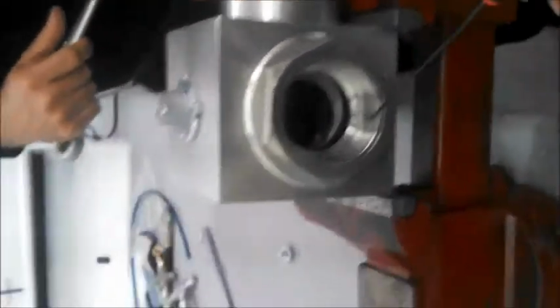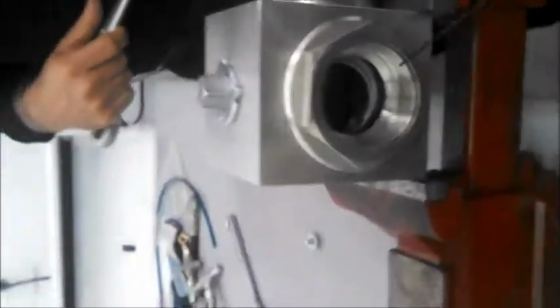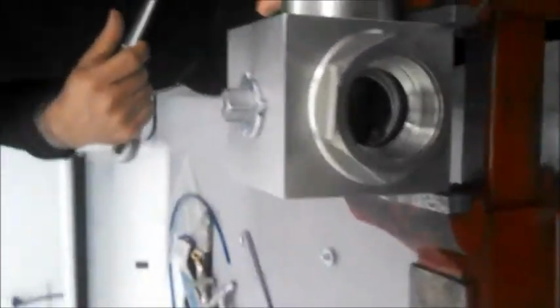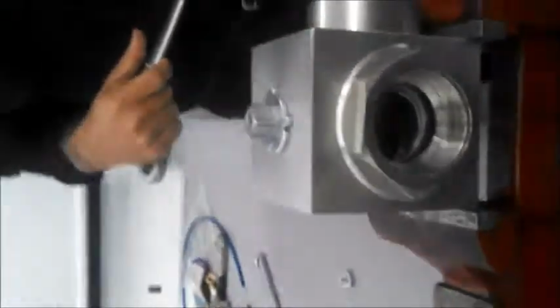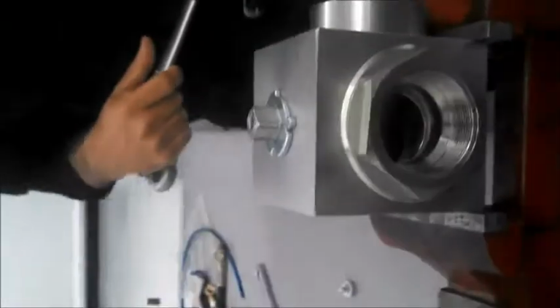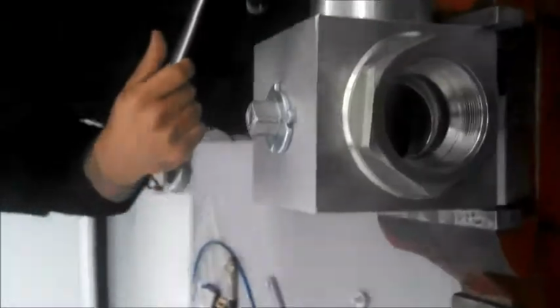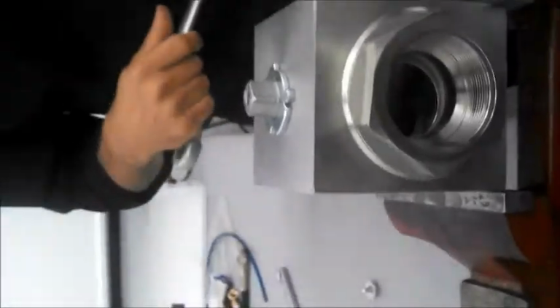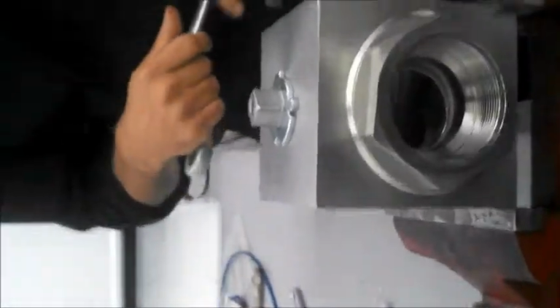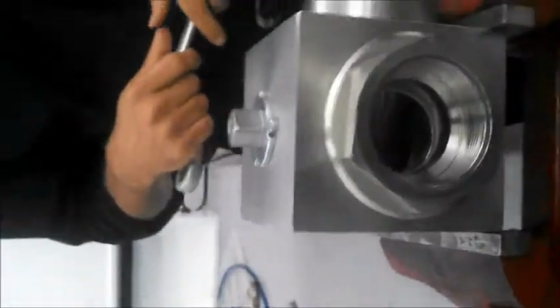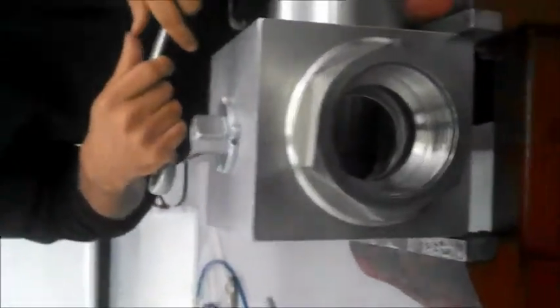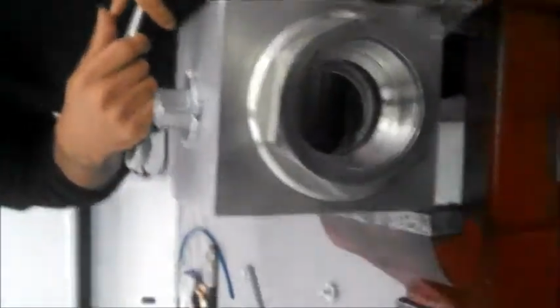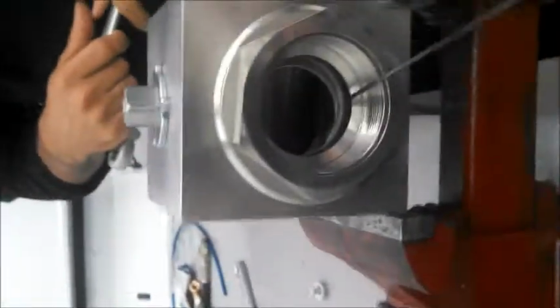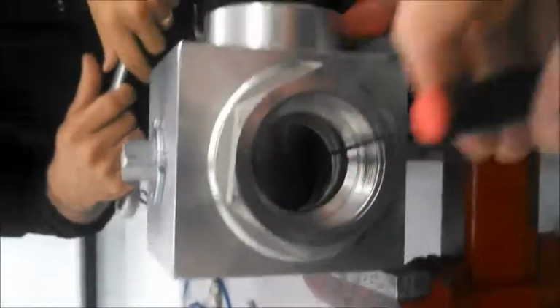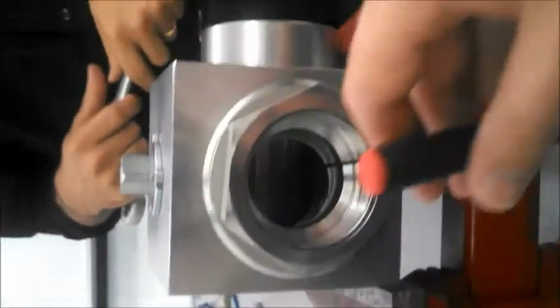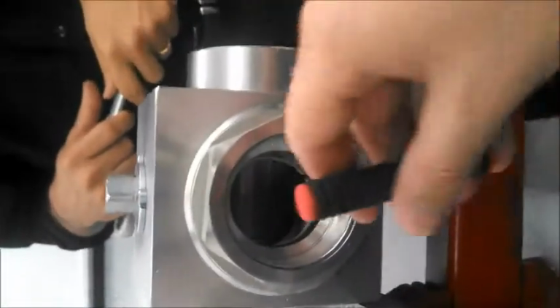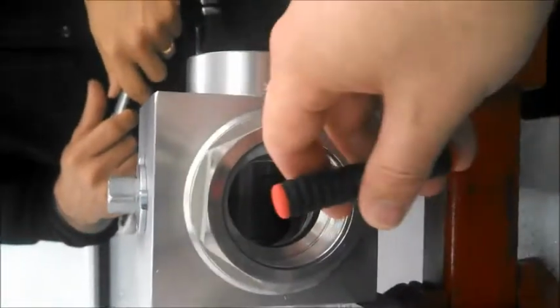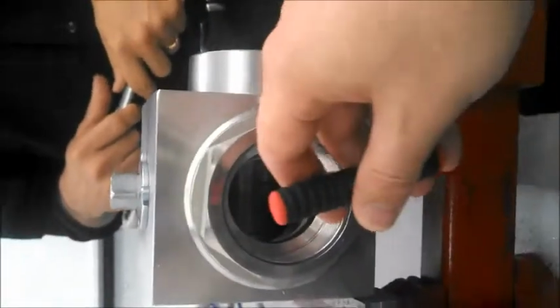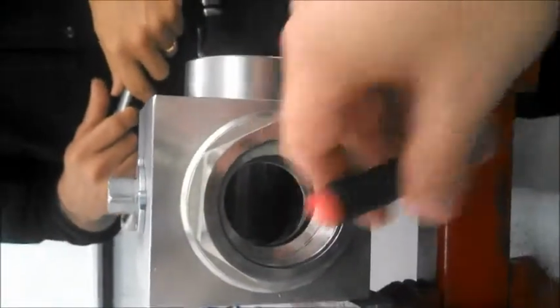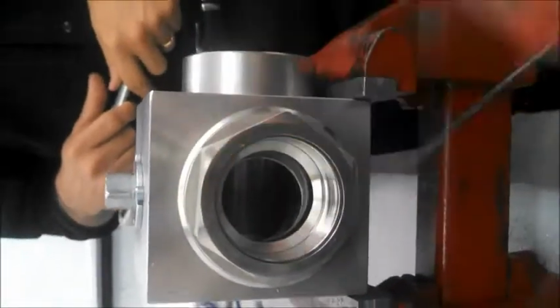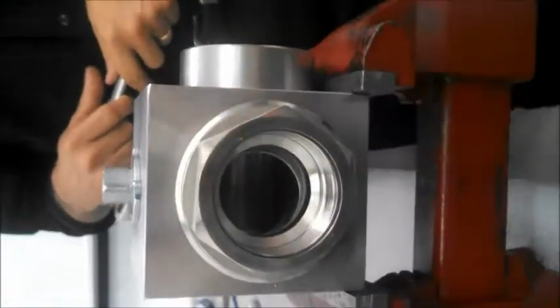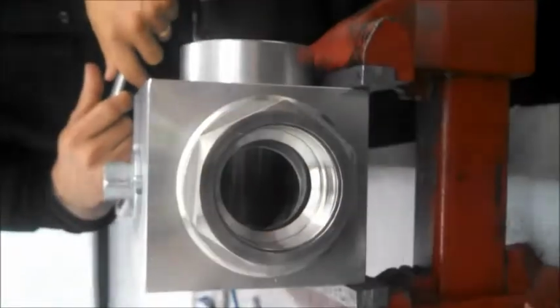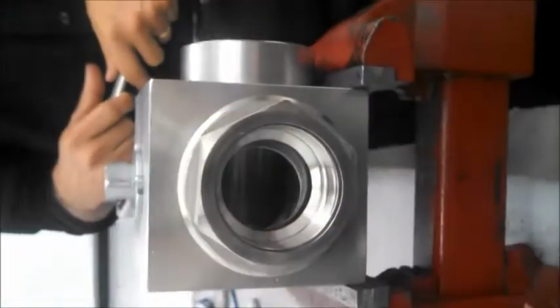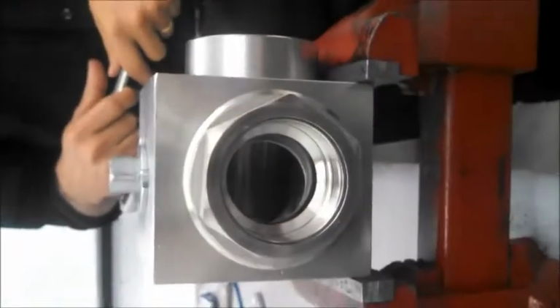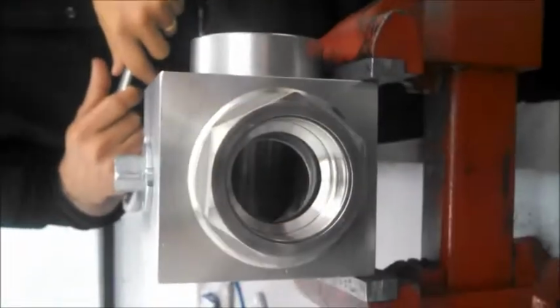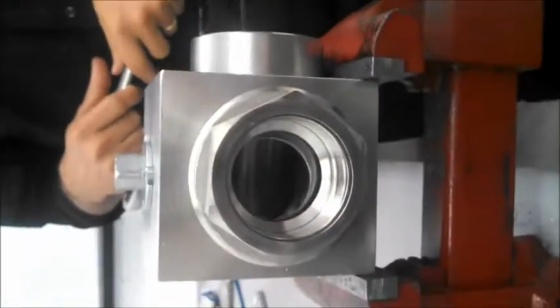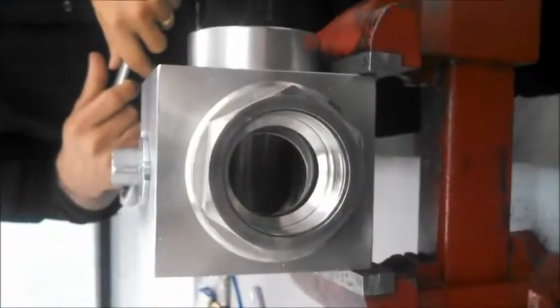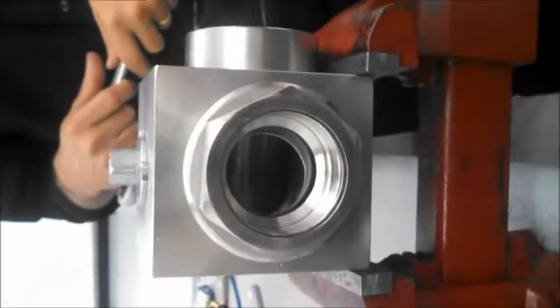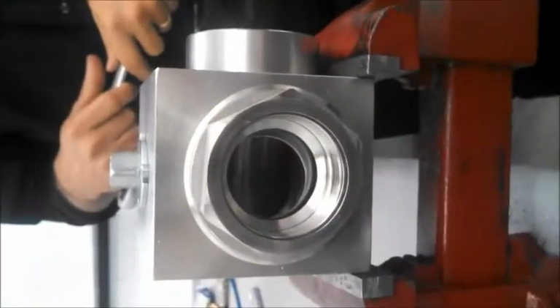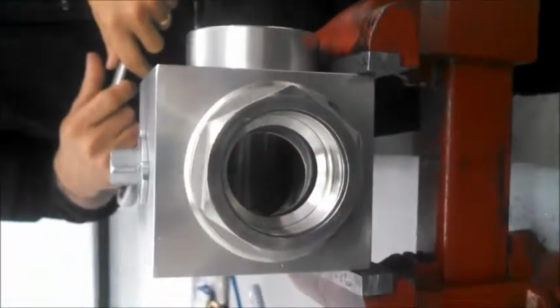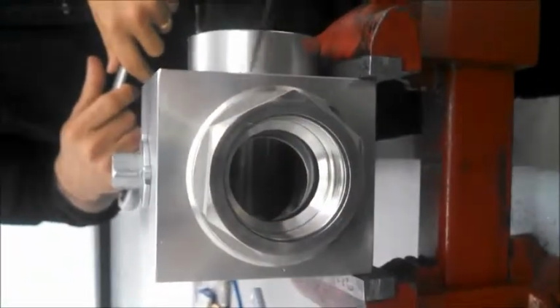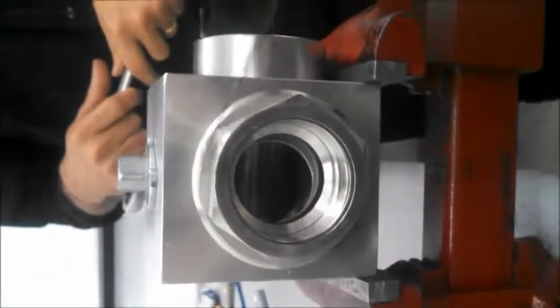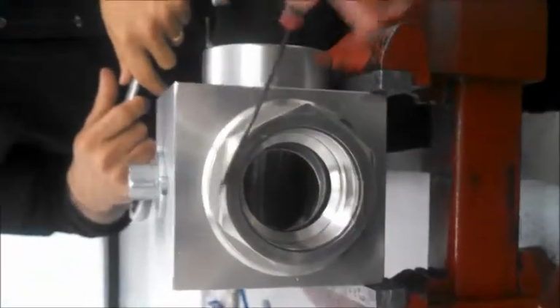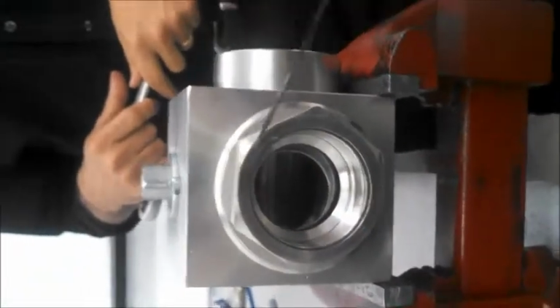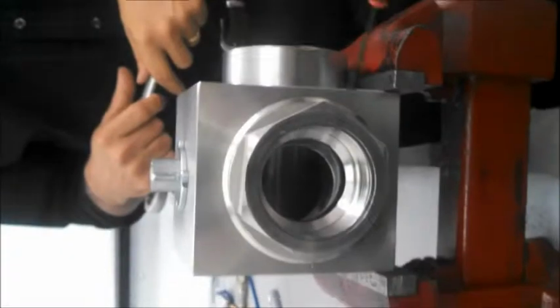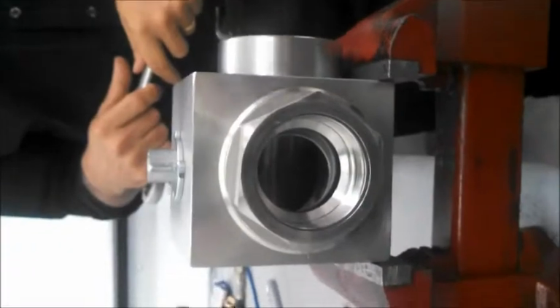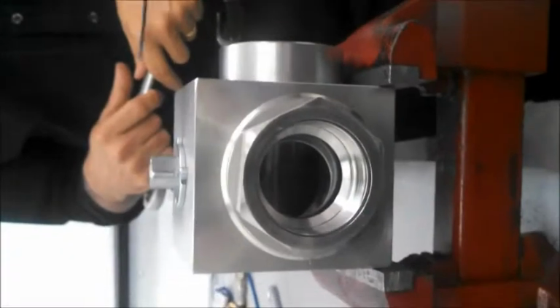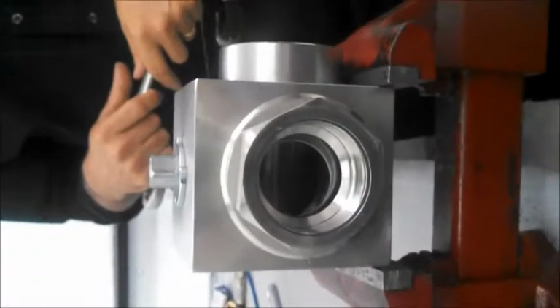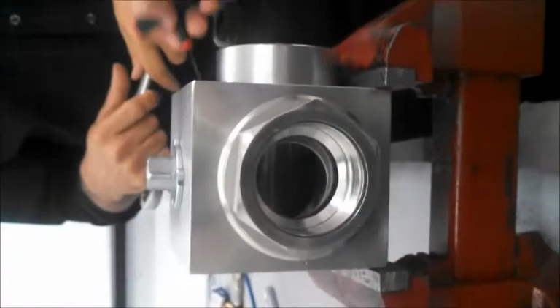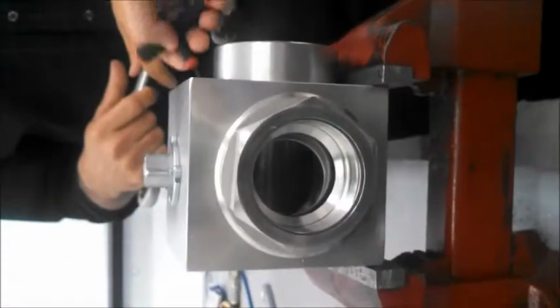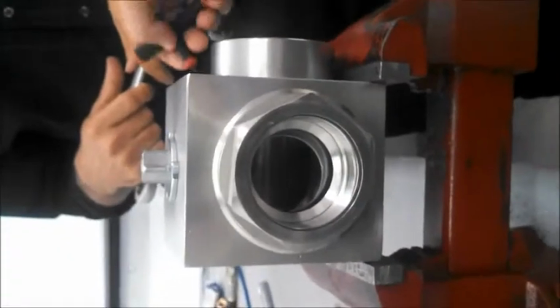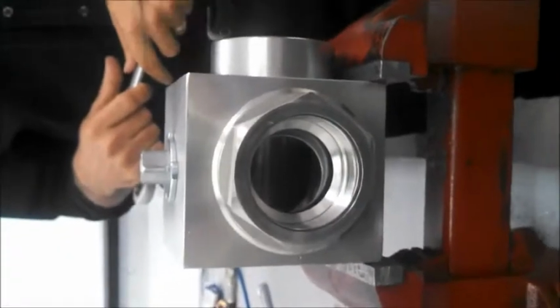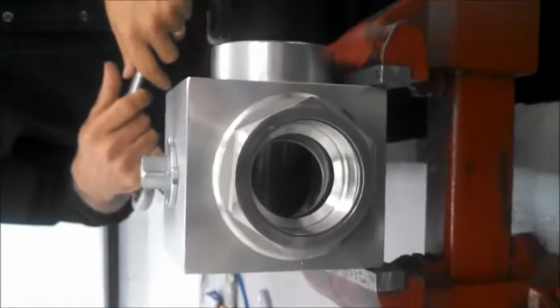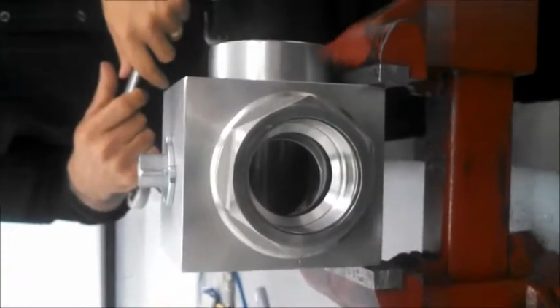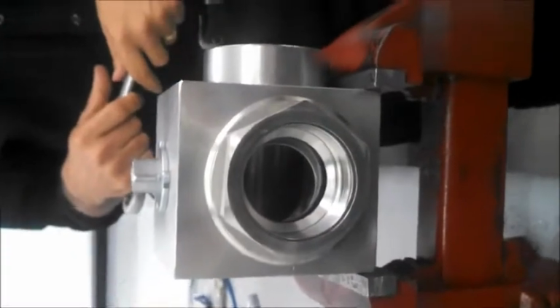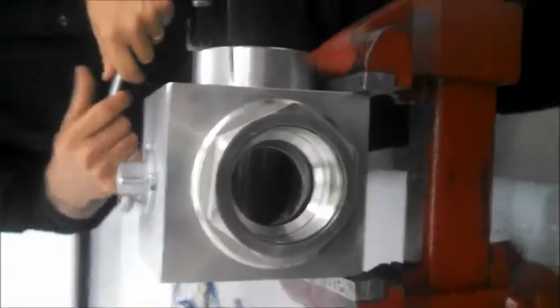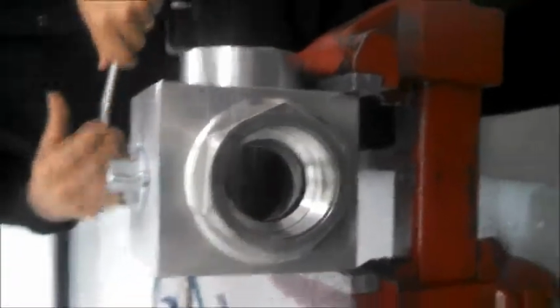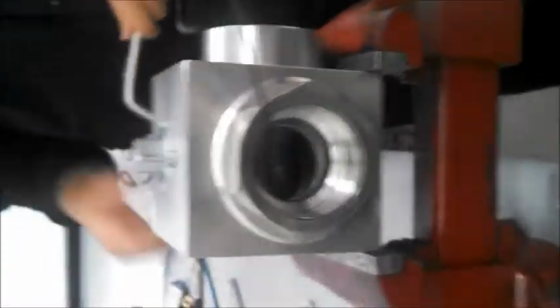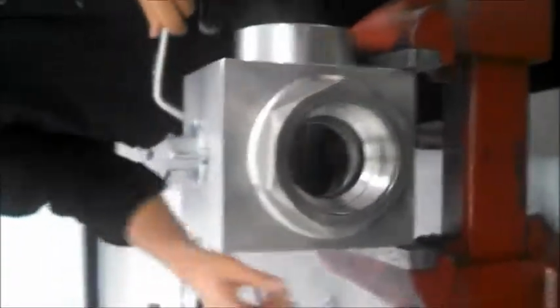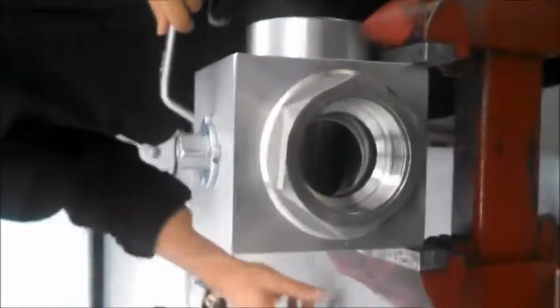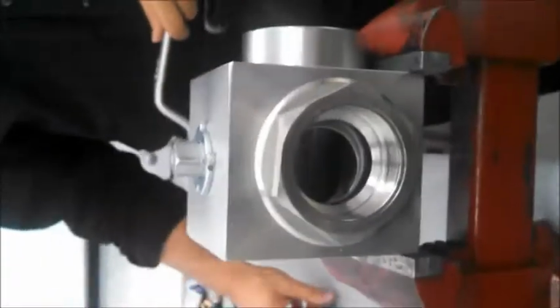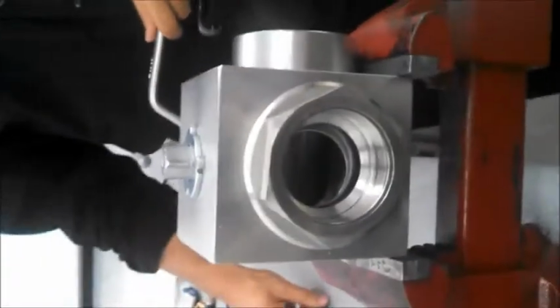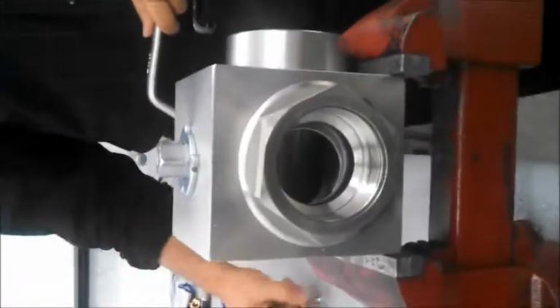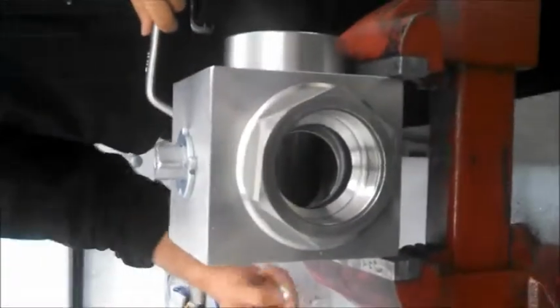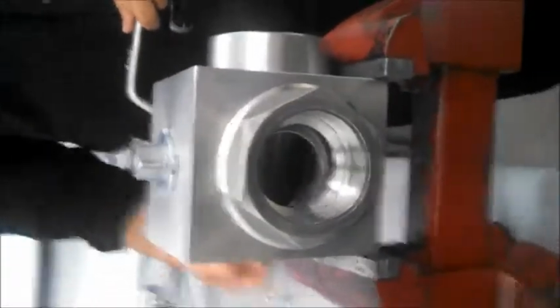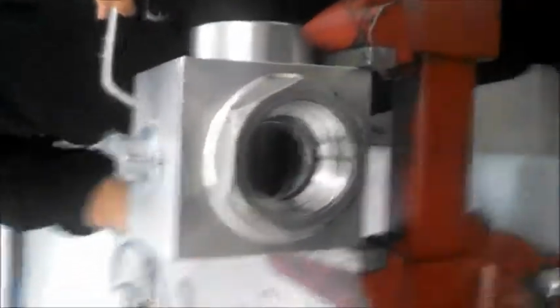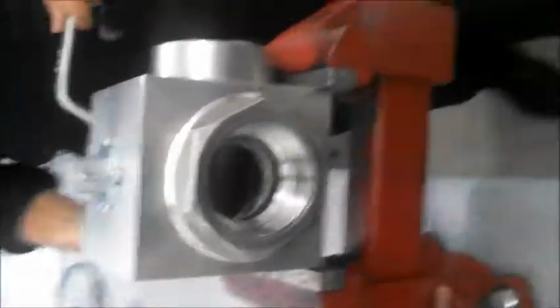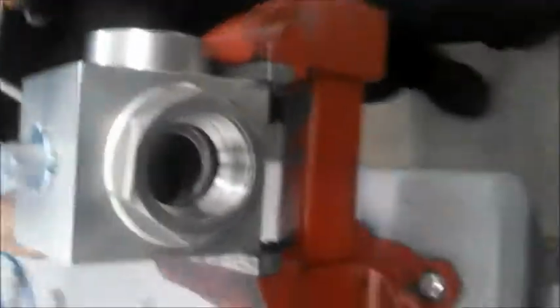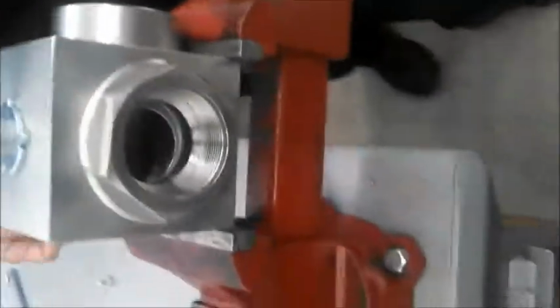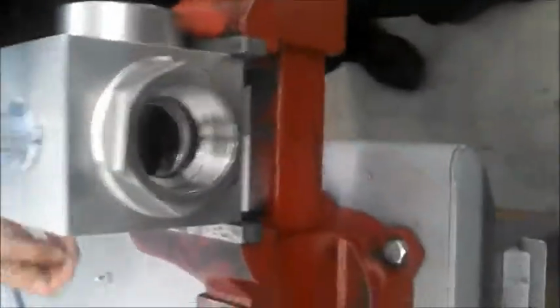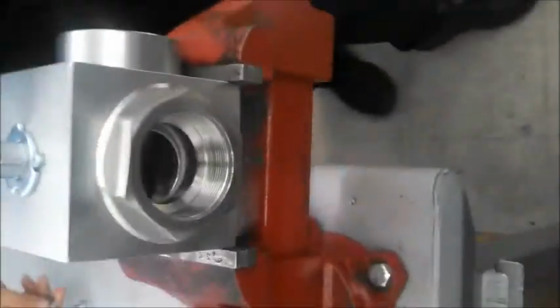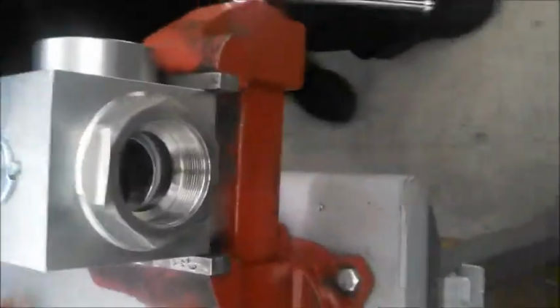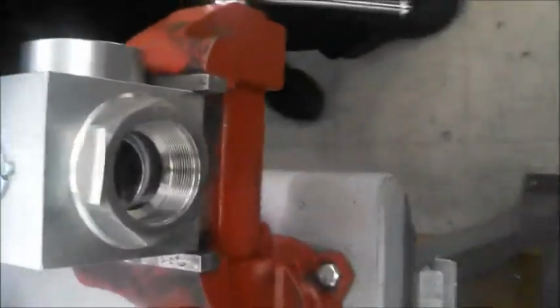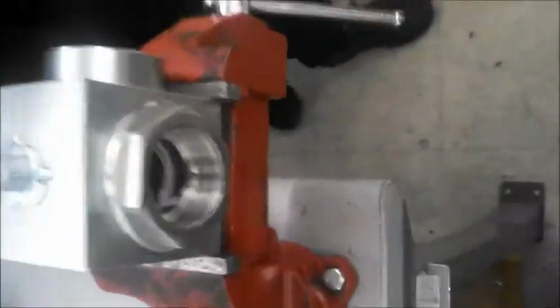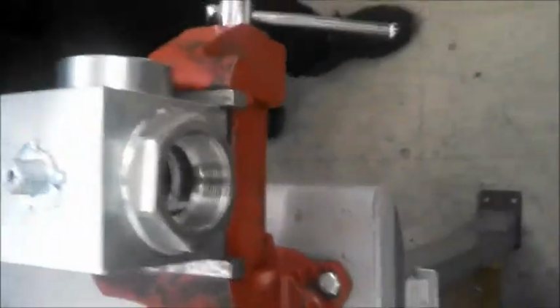We're blocked here and we're open here and here, and blocked in the back. This is position two, as indicated.